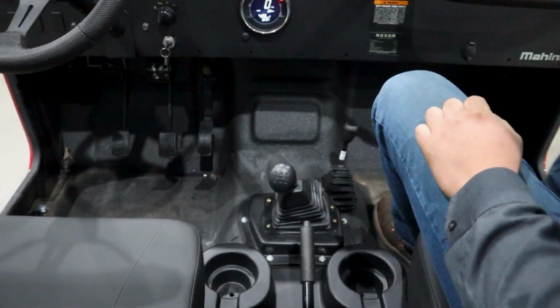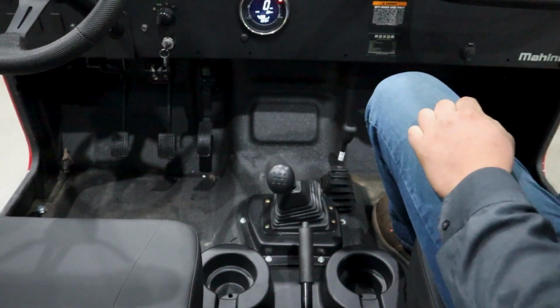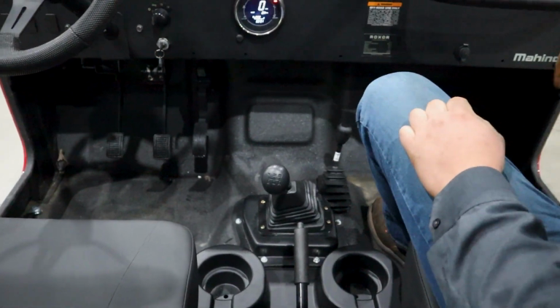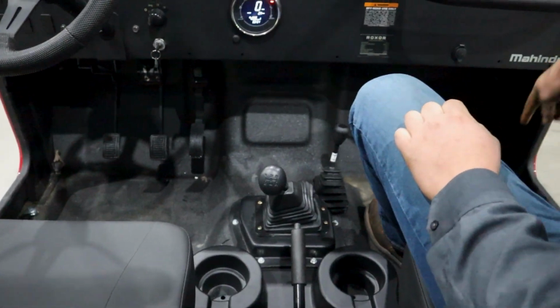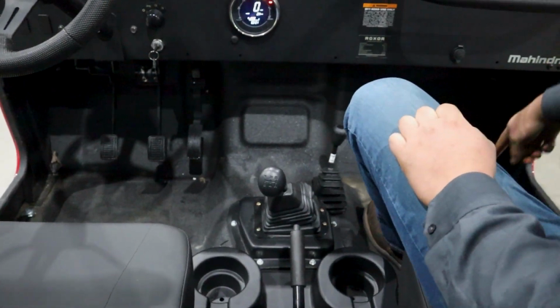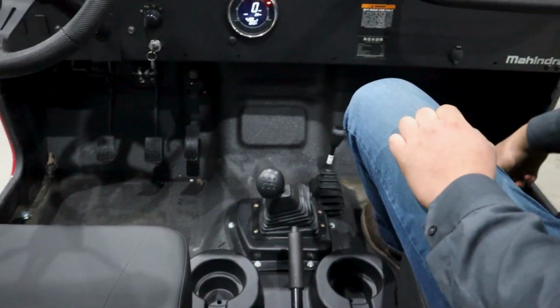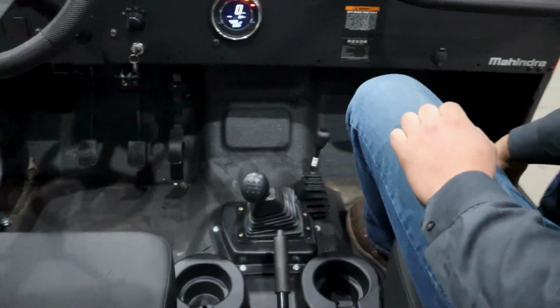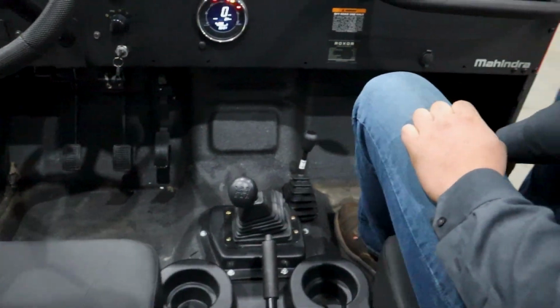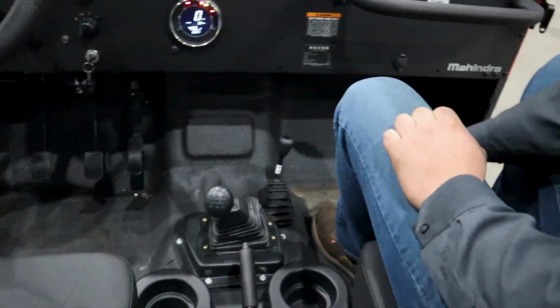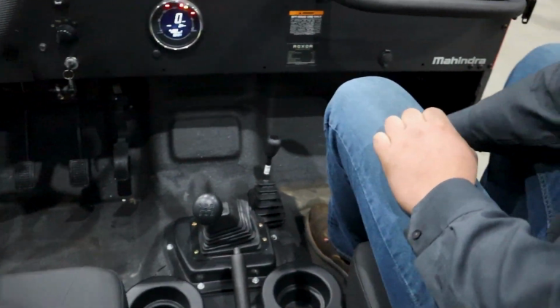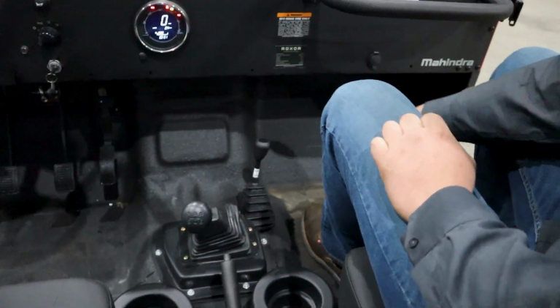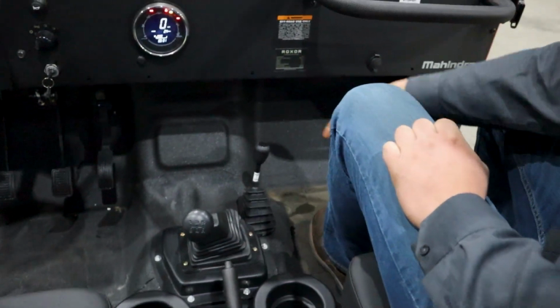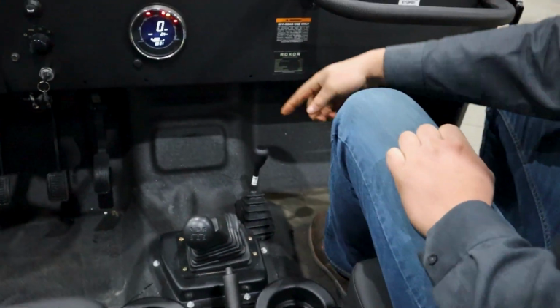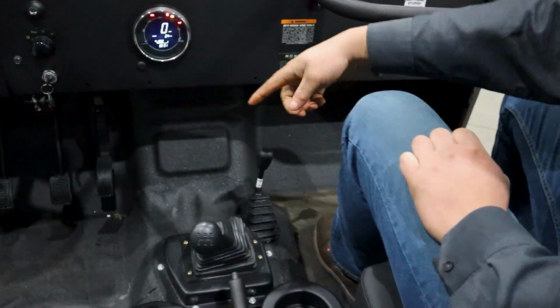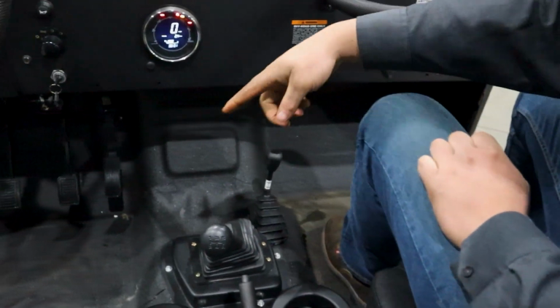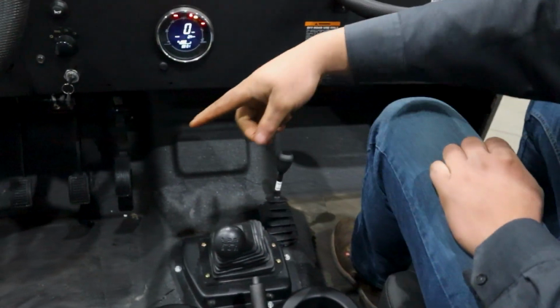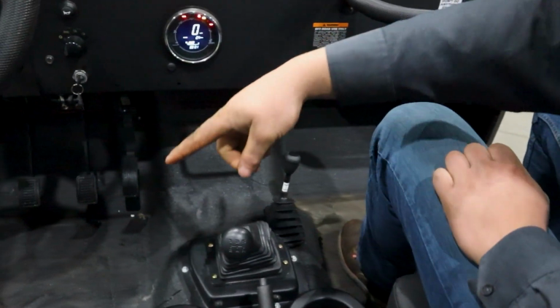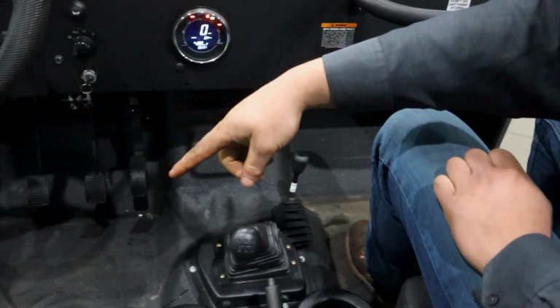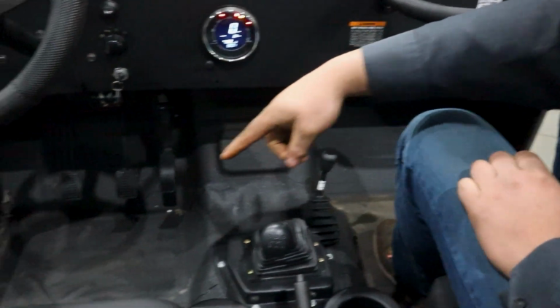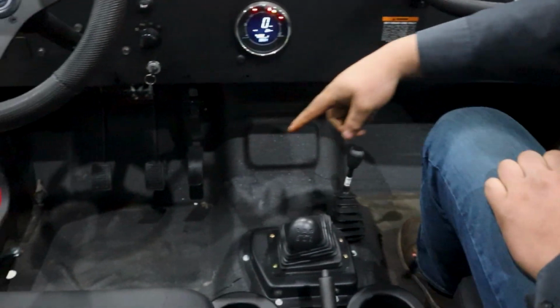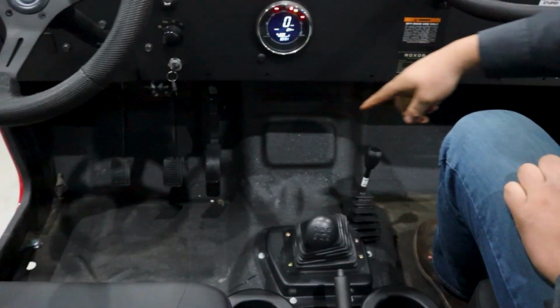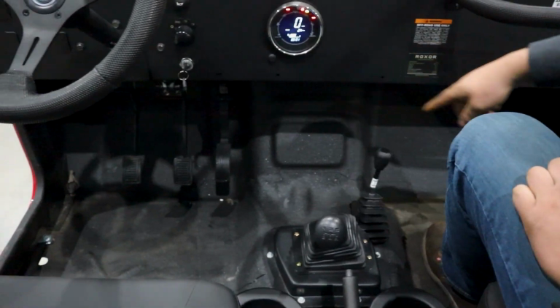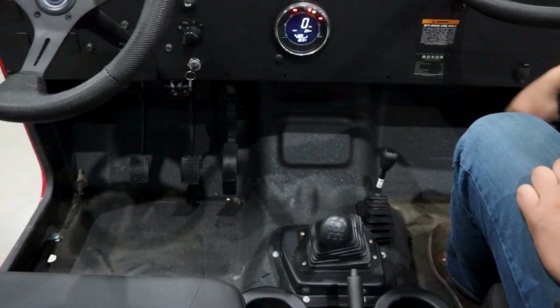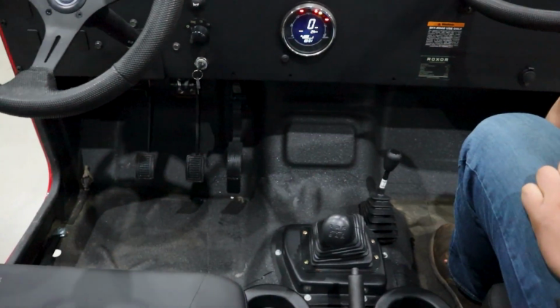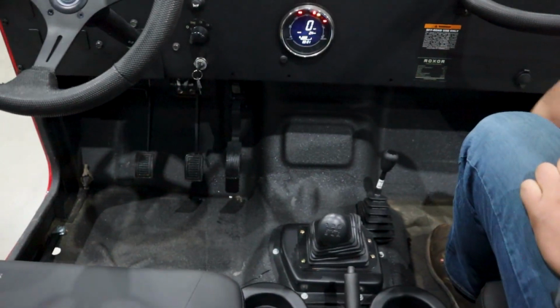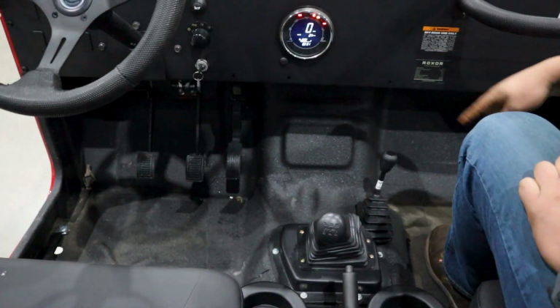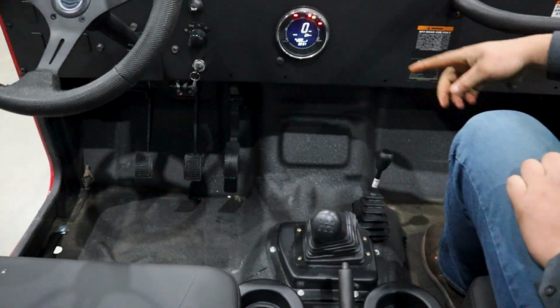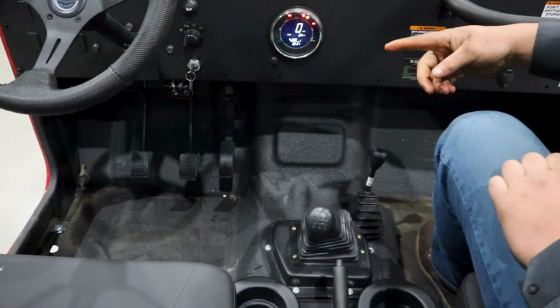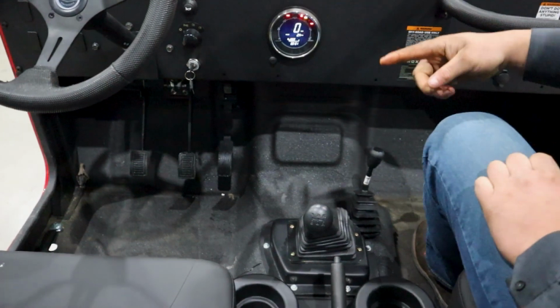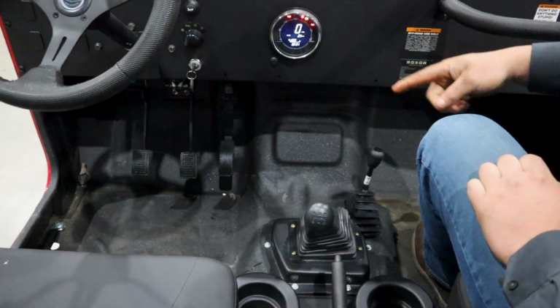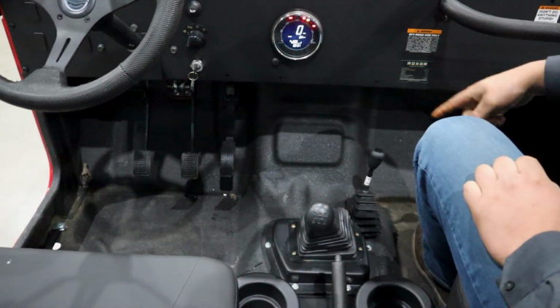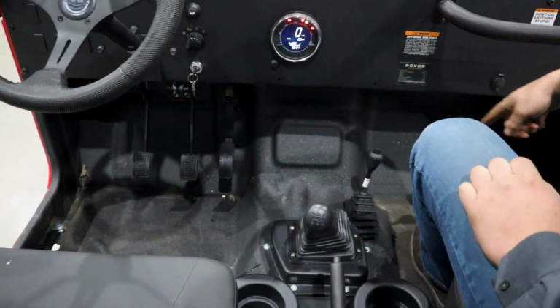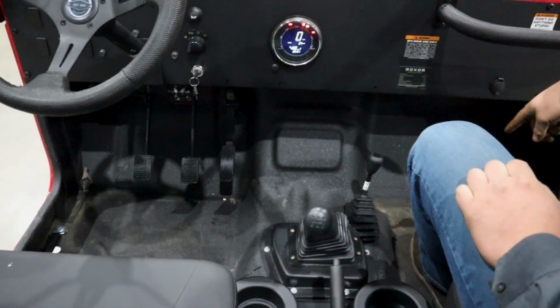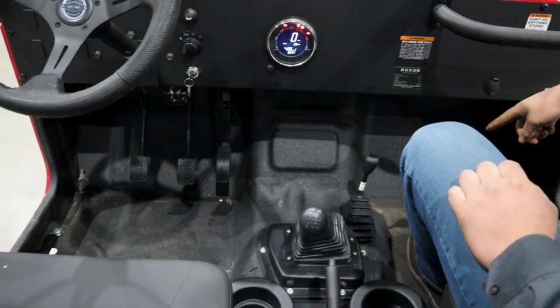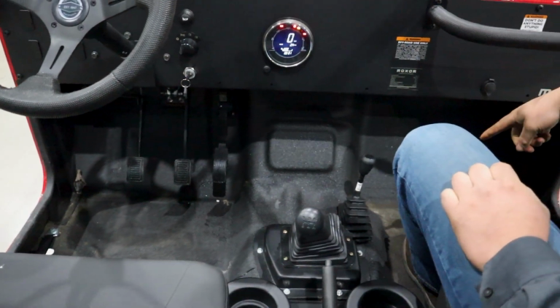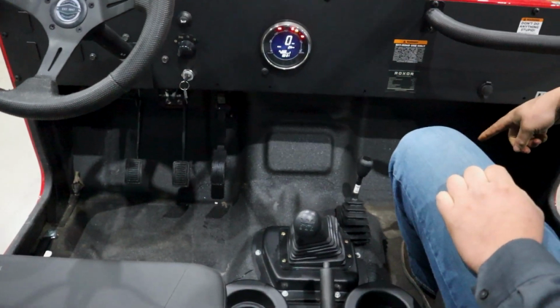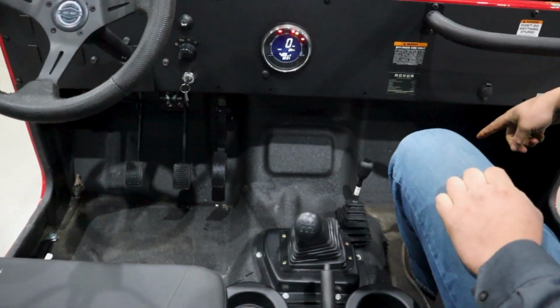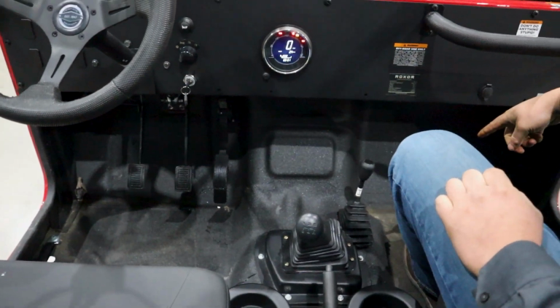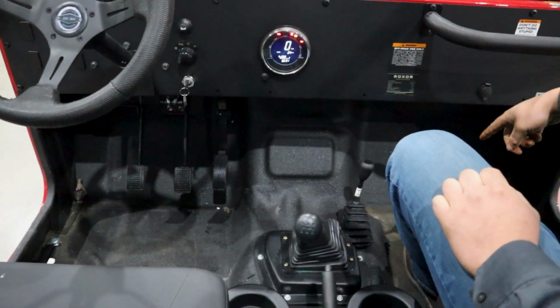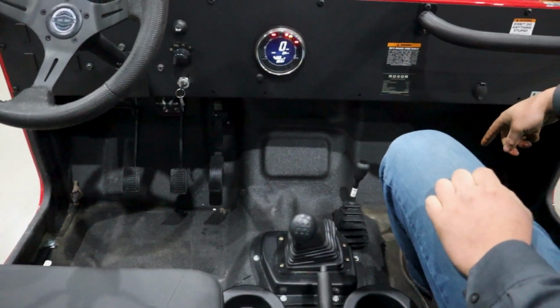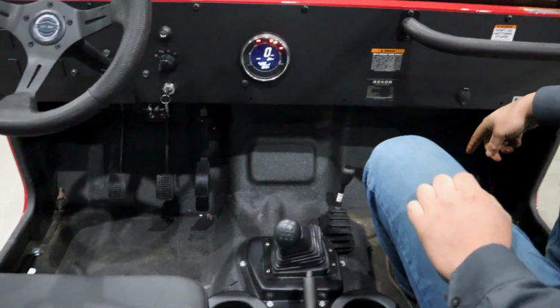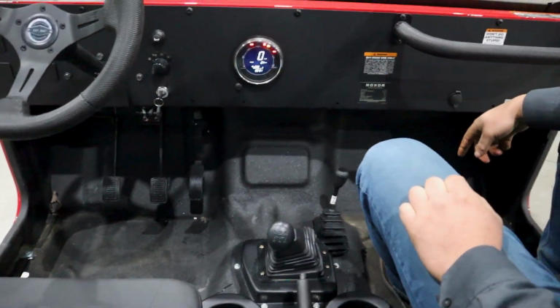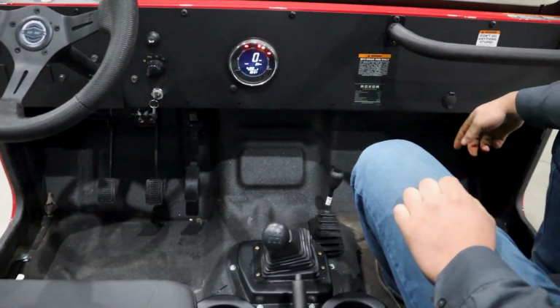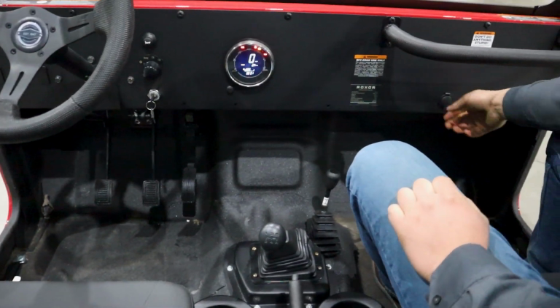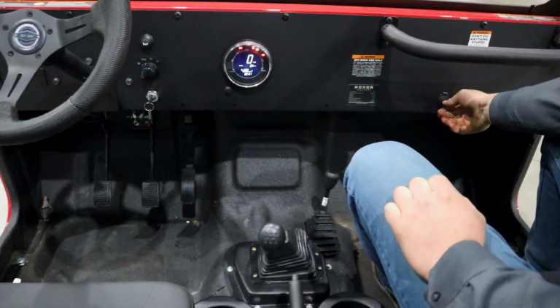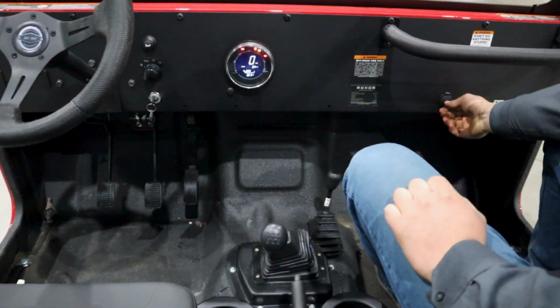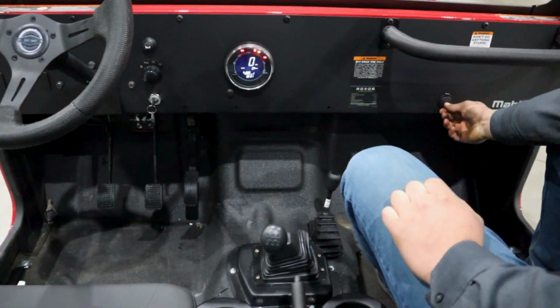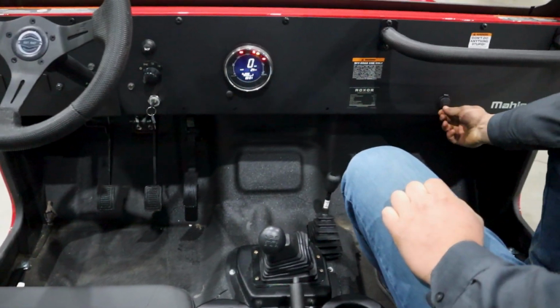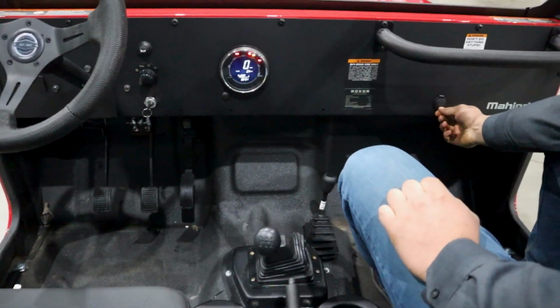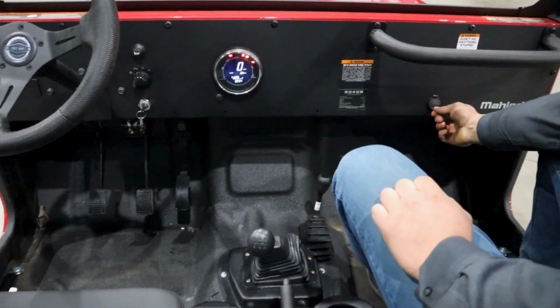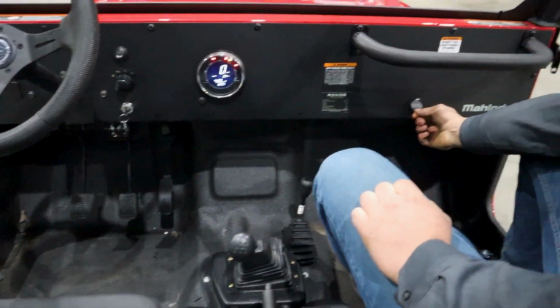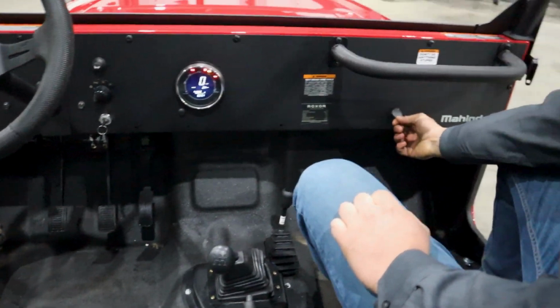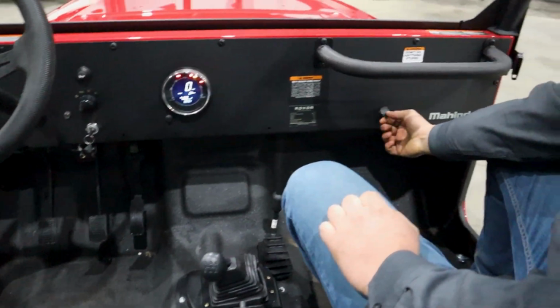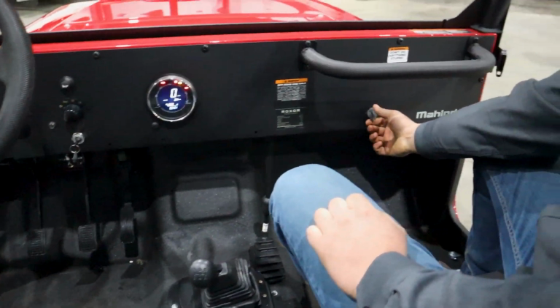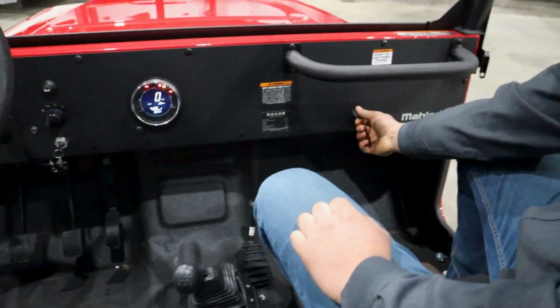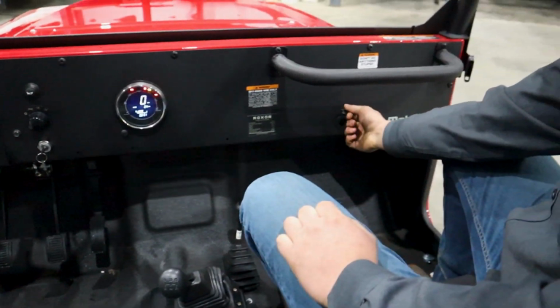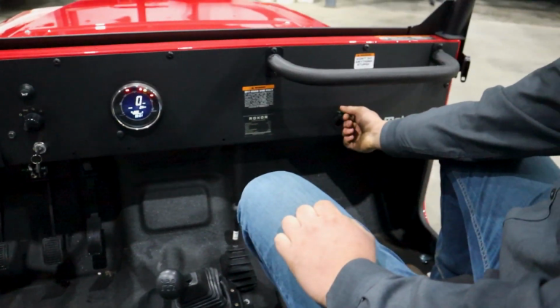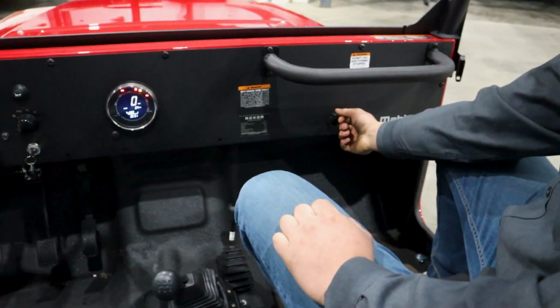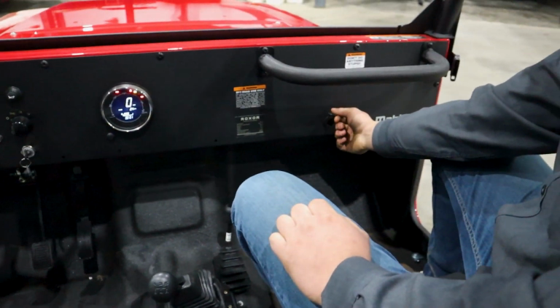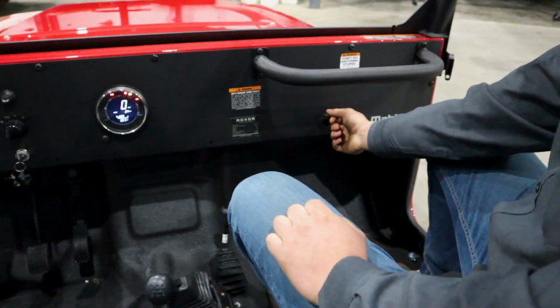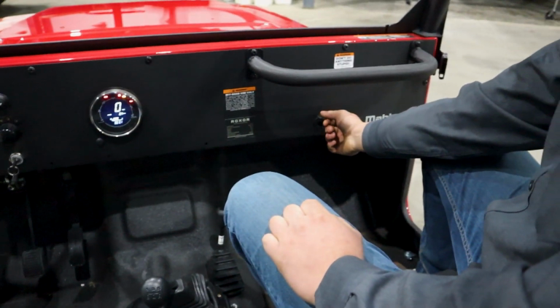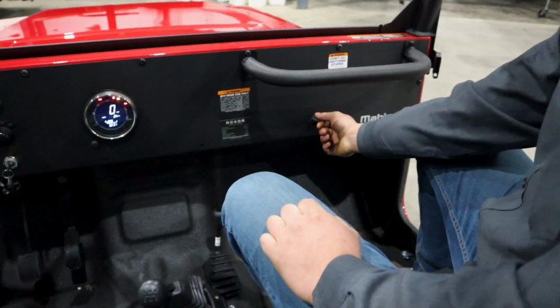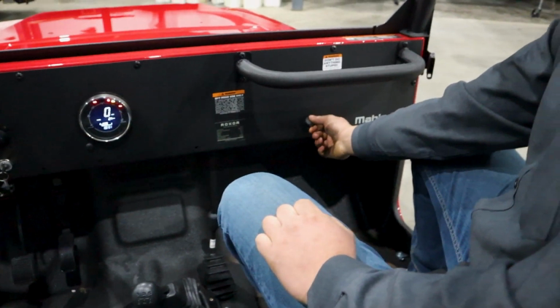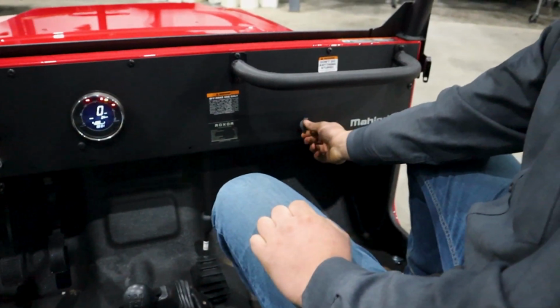There are drains on each side so if you get mud and water in here it all goes out the bottom. You do have a charging outlet over here as well.